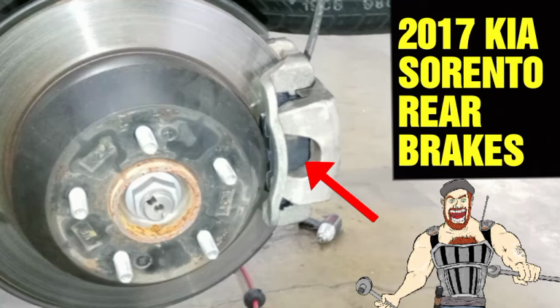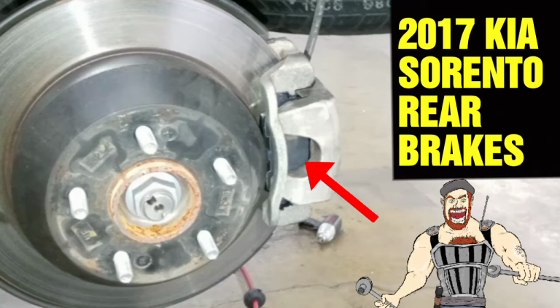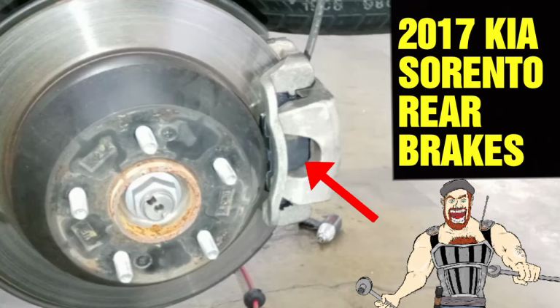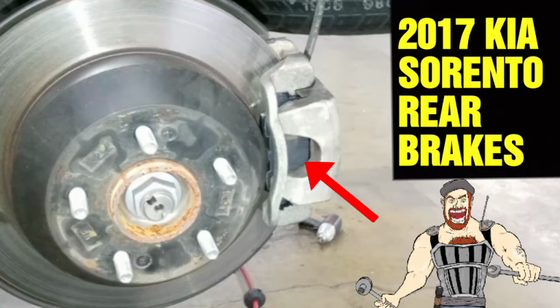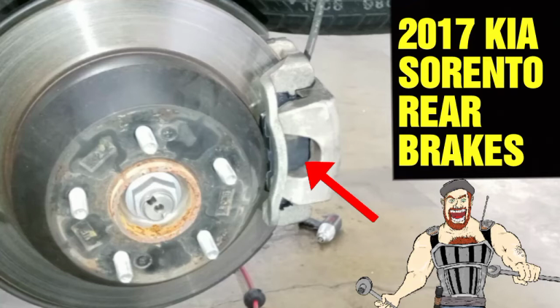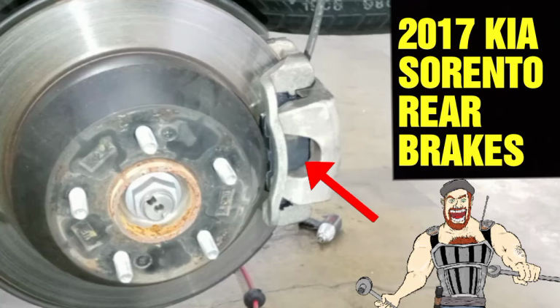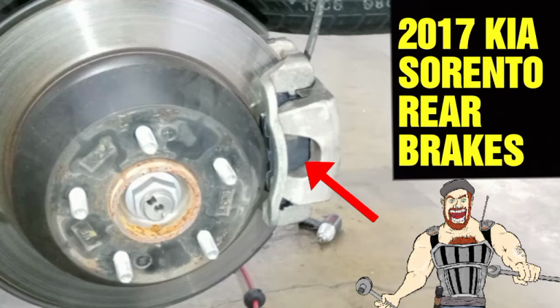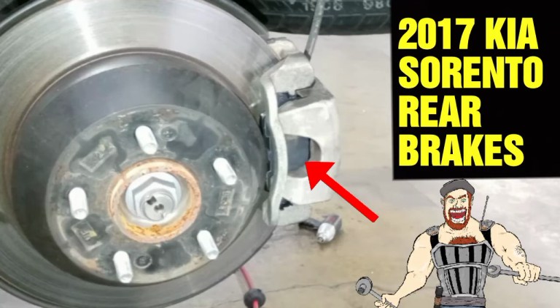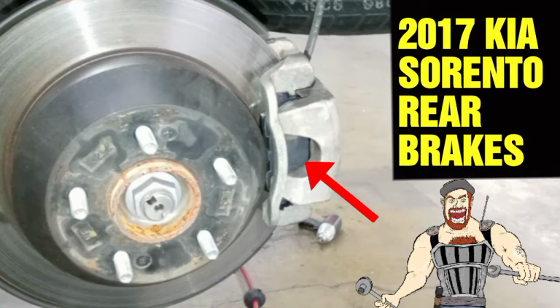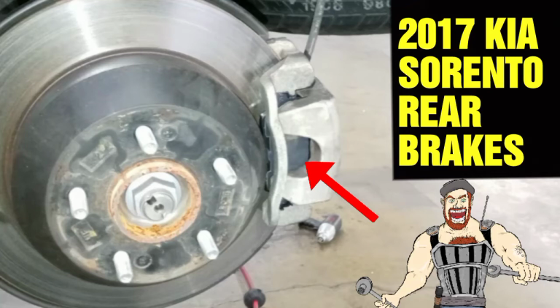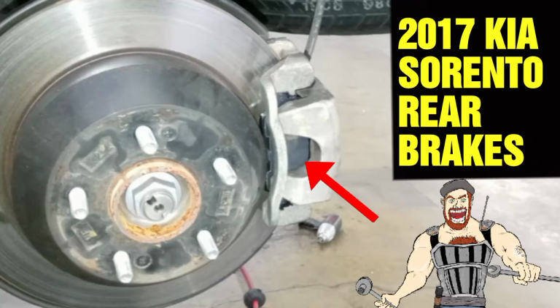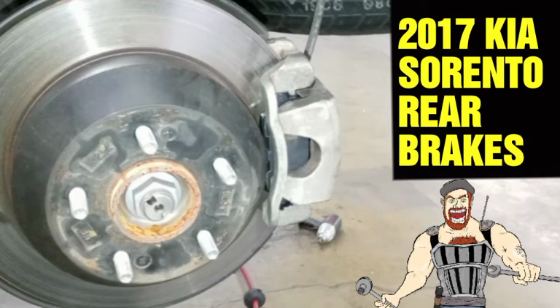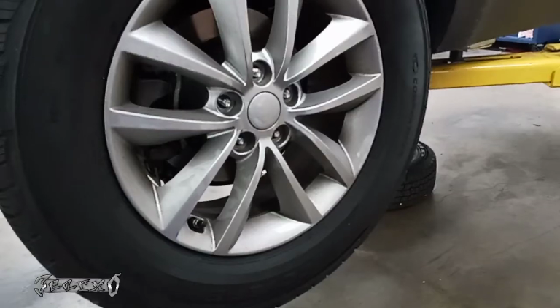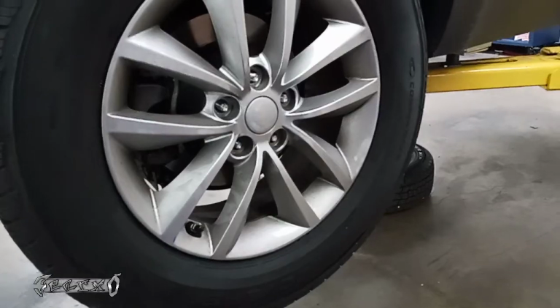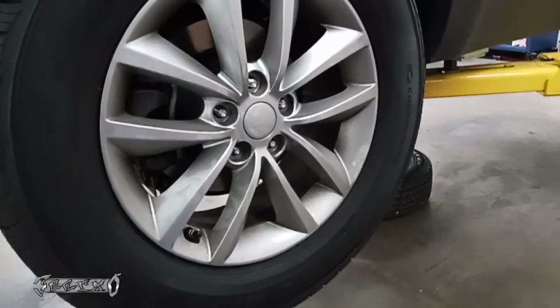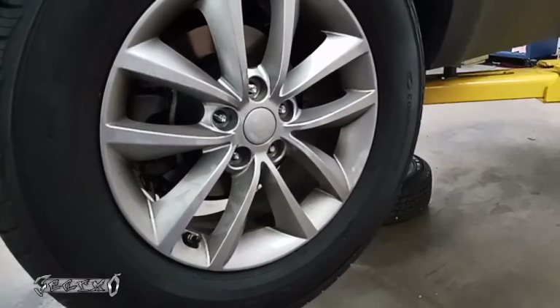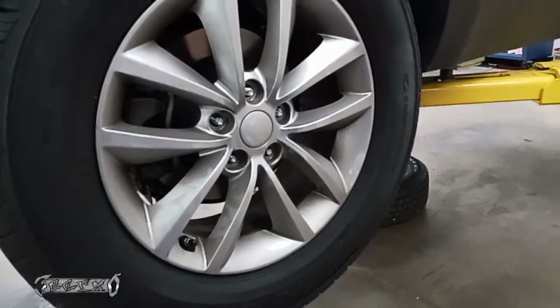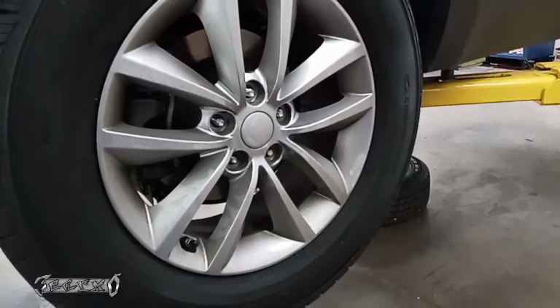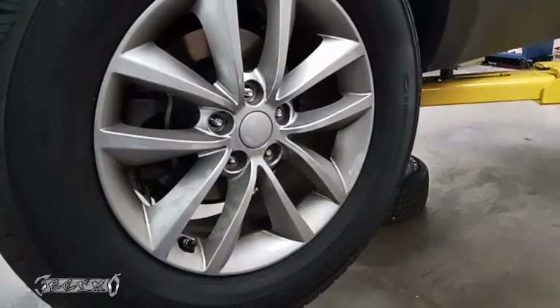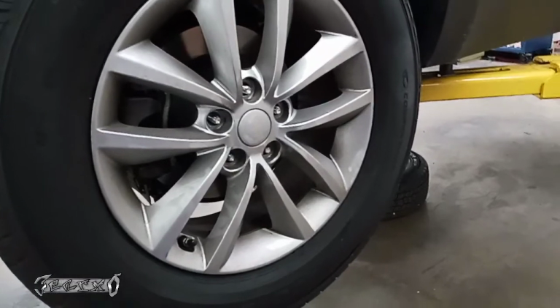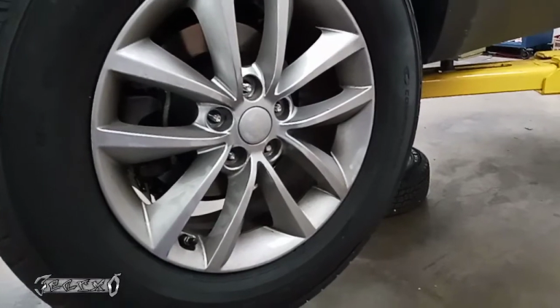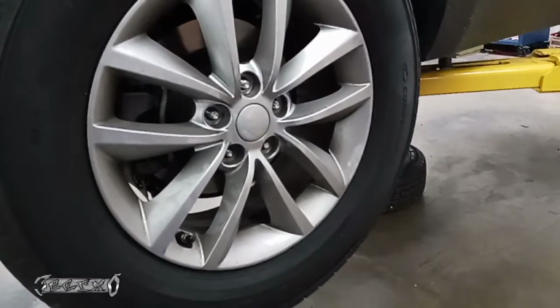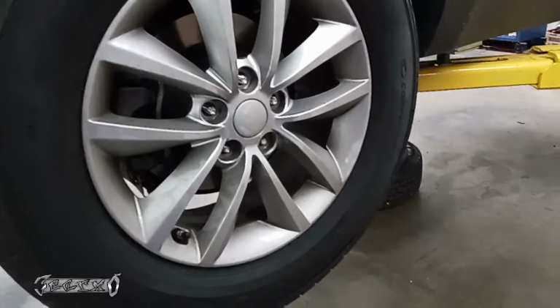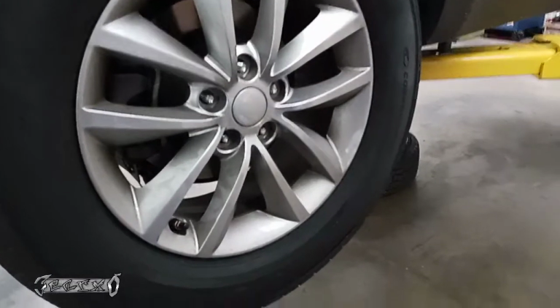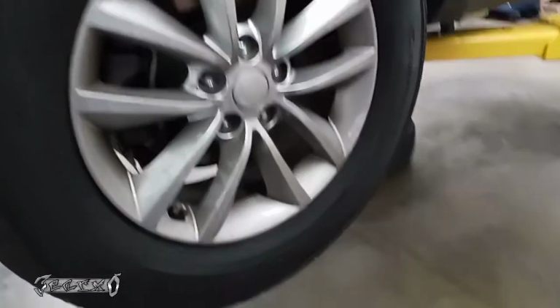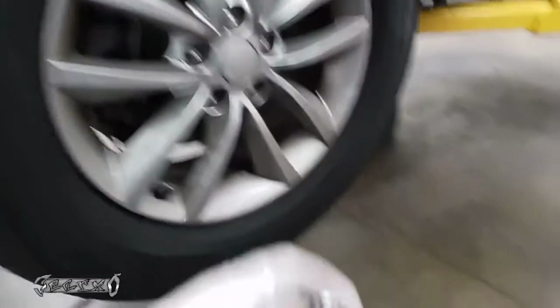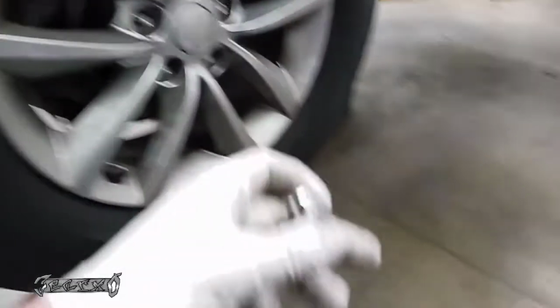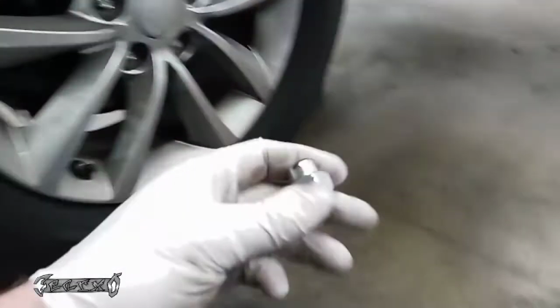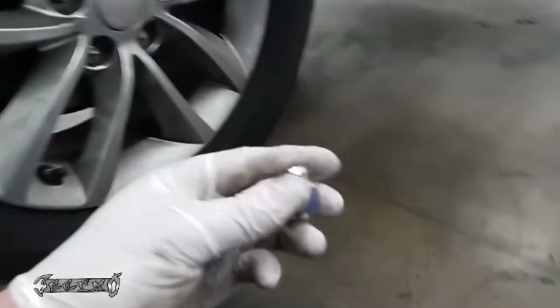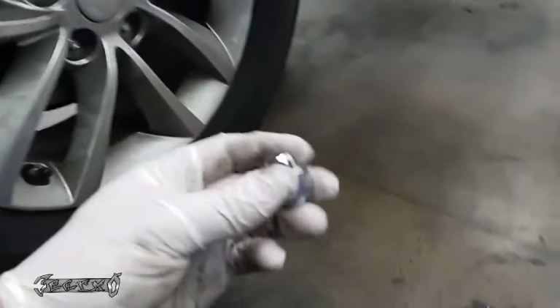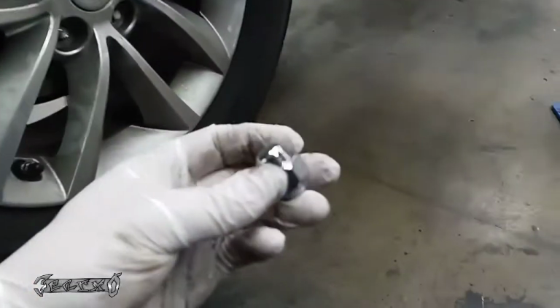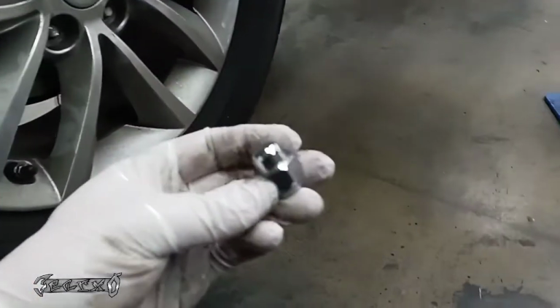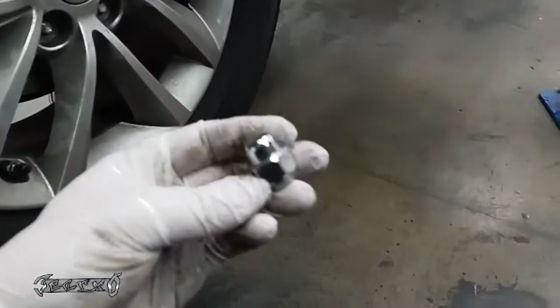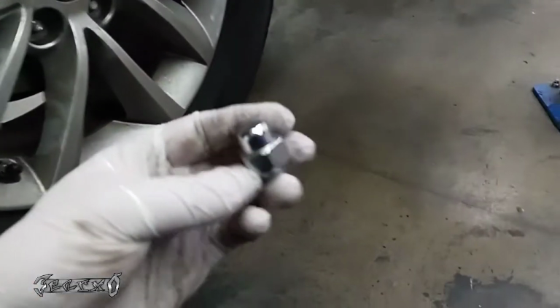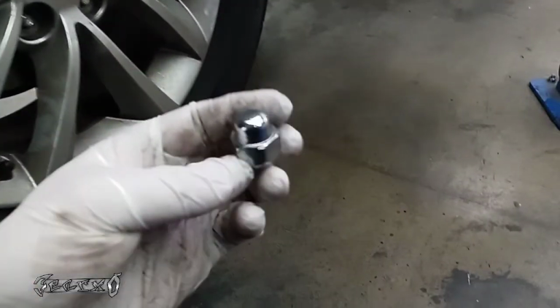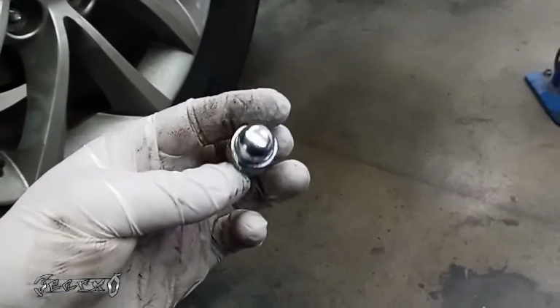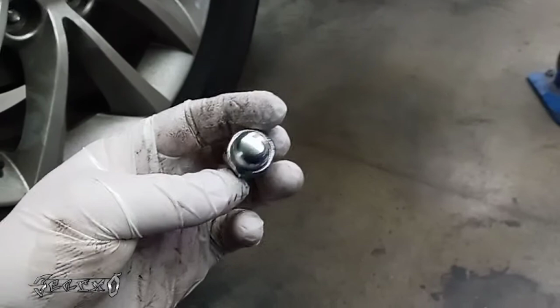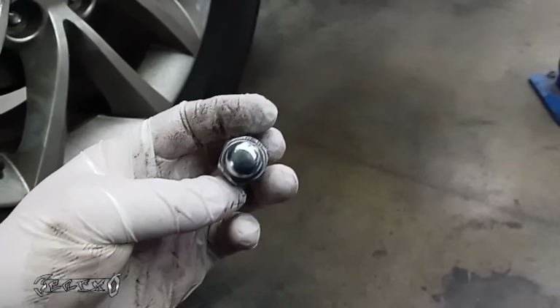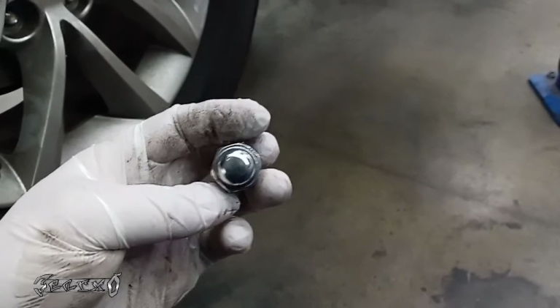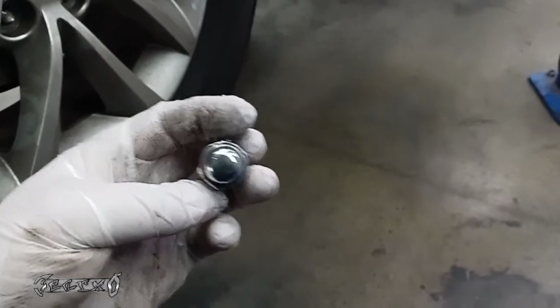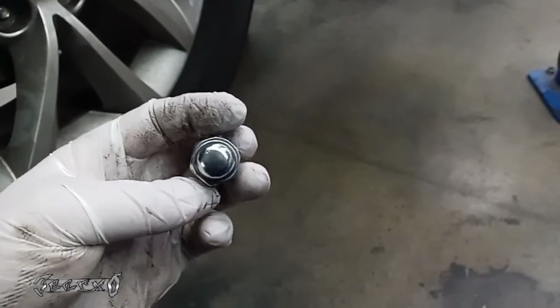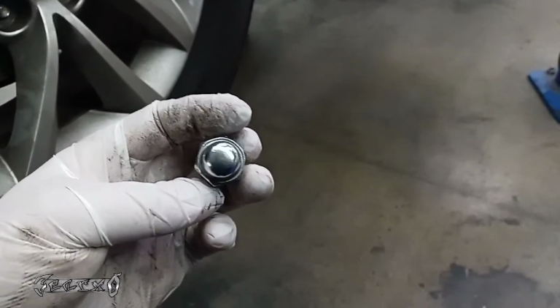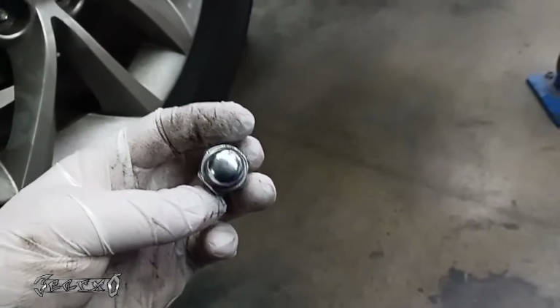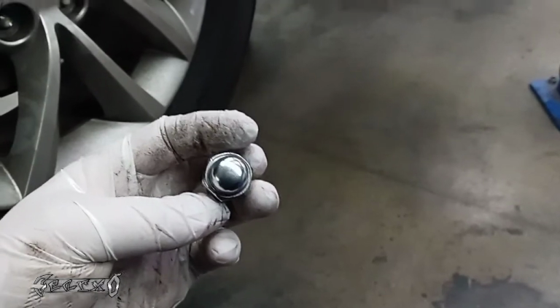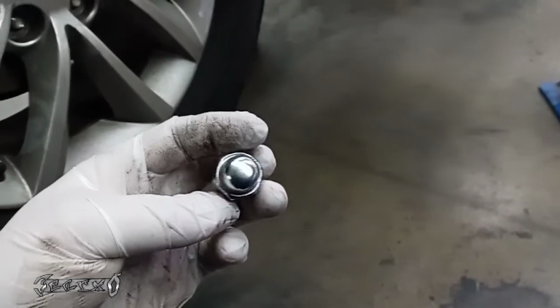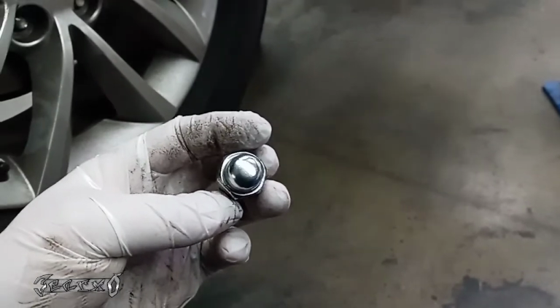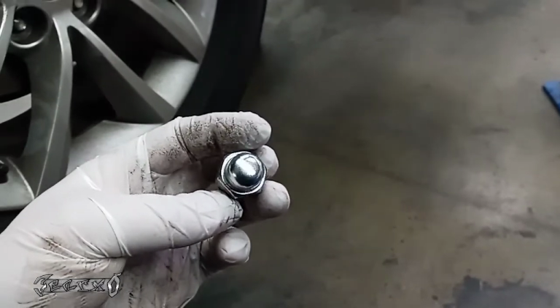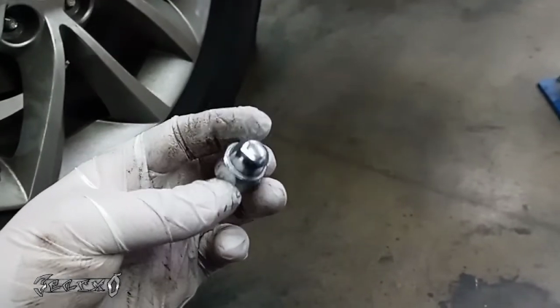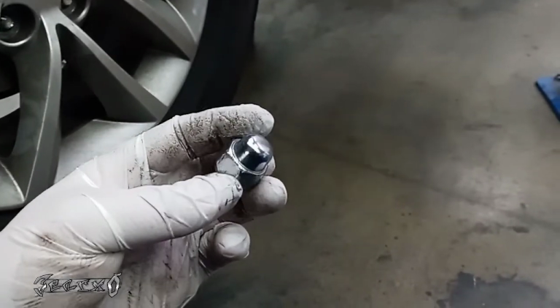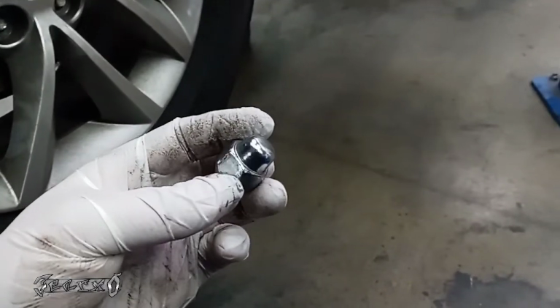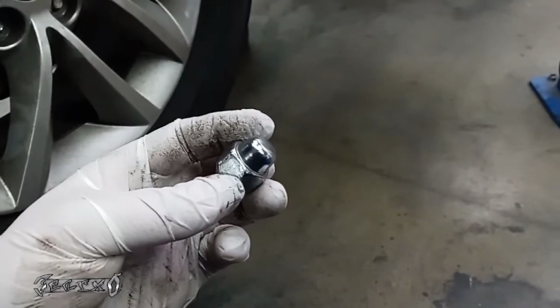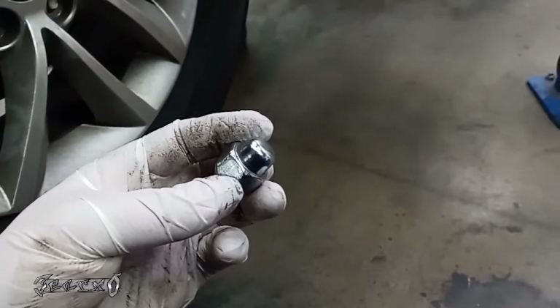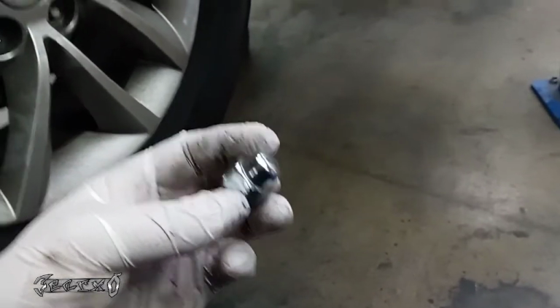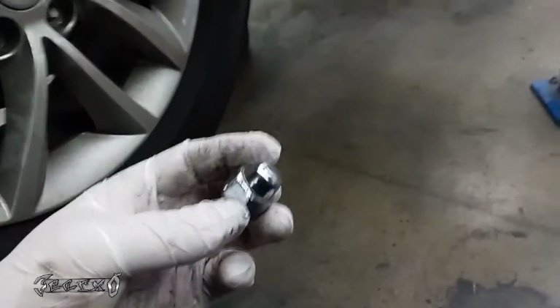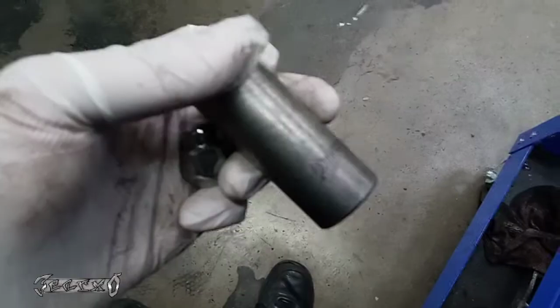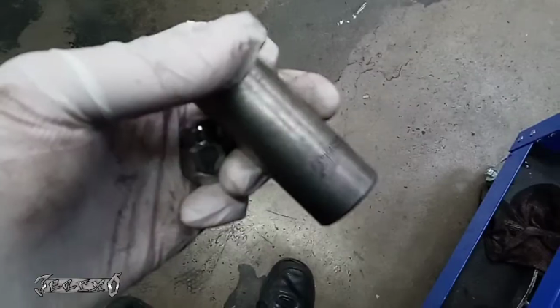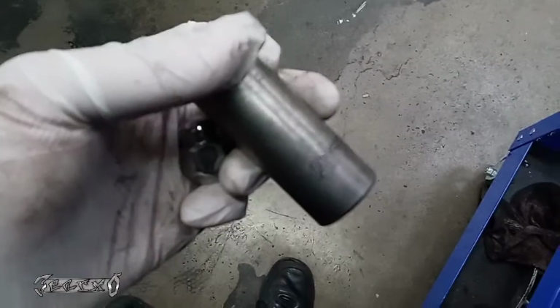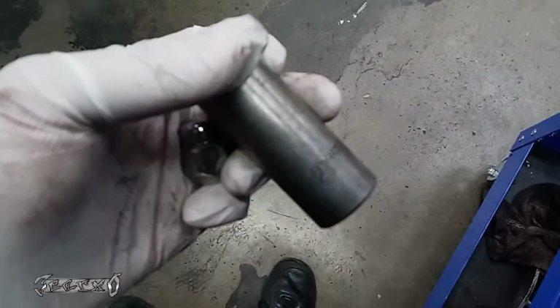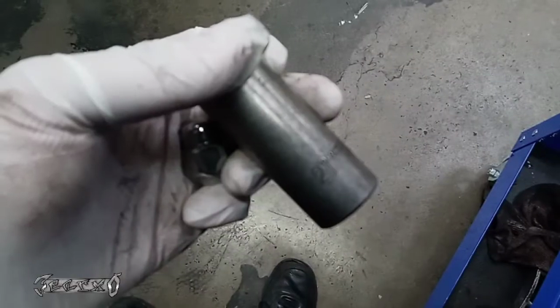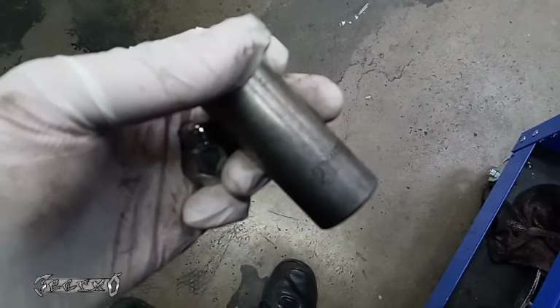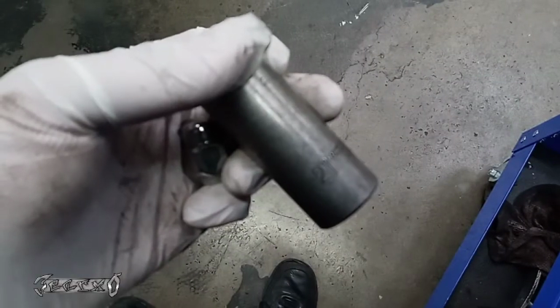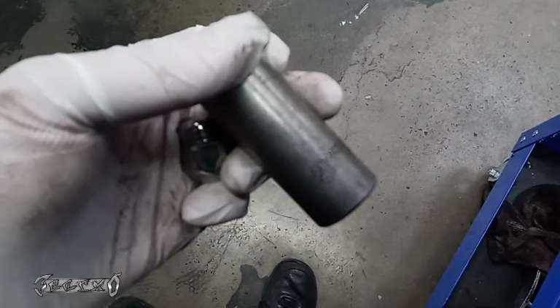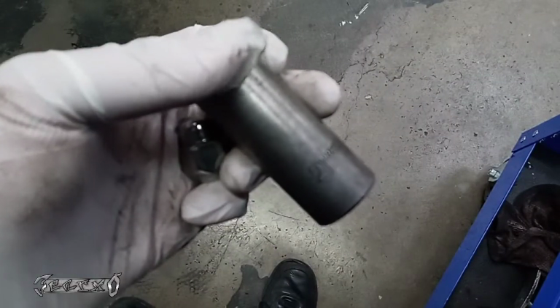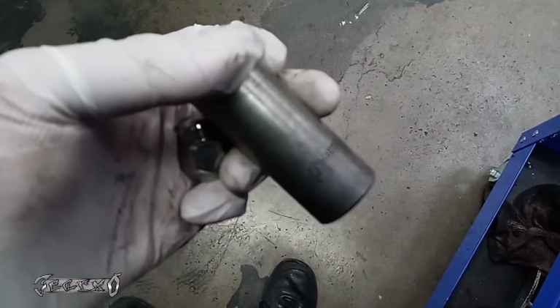2017 Kia Sorento rear brakes. So you want to take your wheel off. The lug nuts are 21mm. Obviously jack your car up safely.